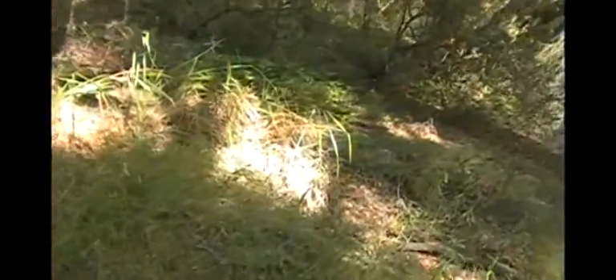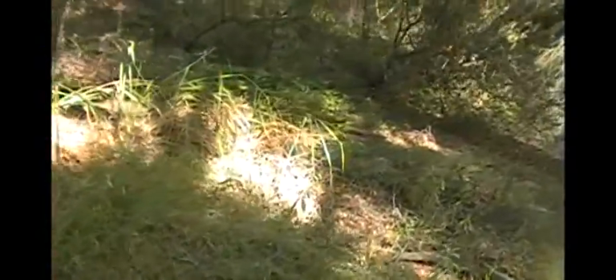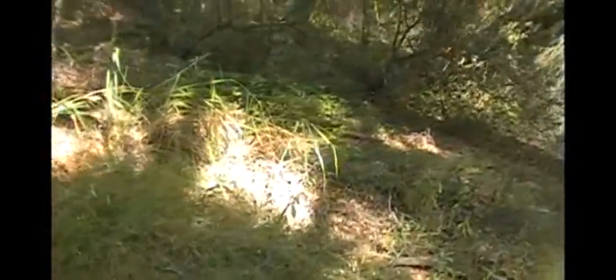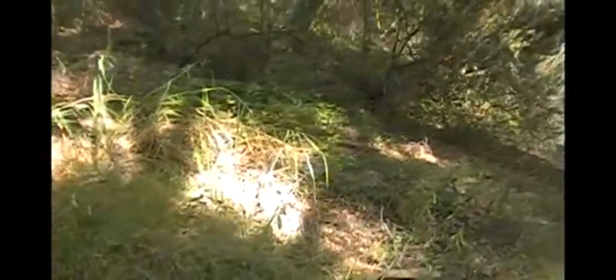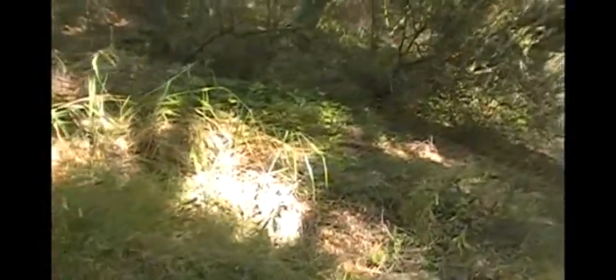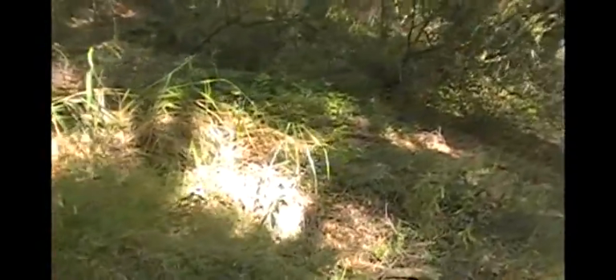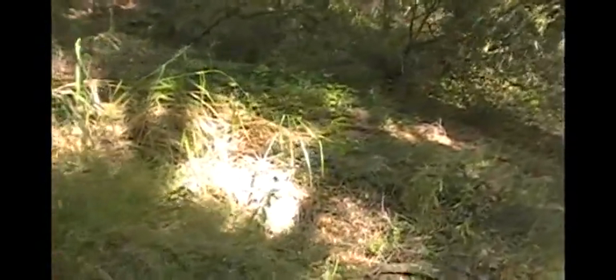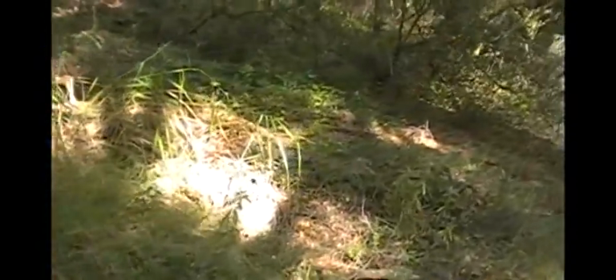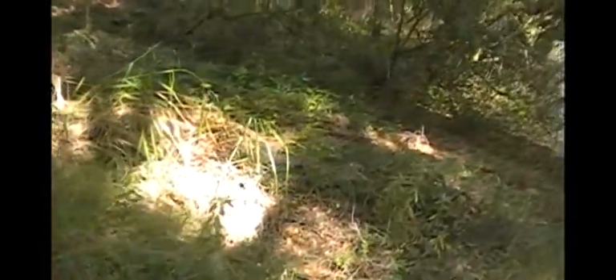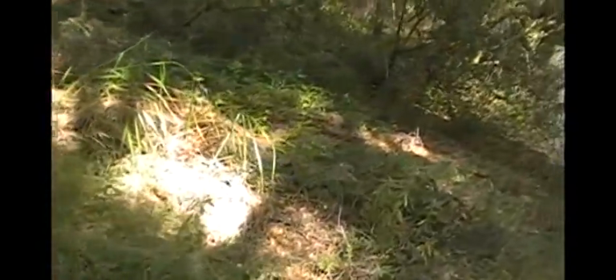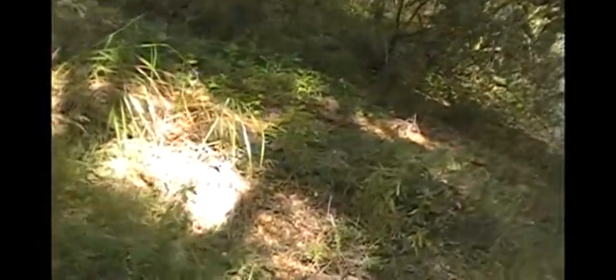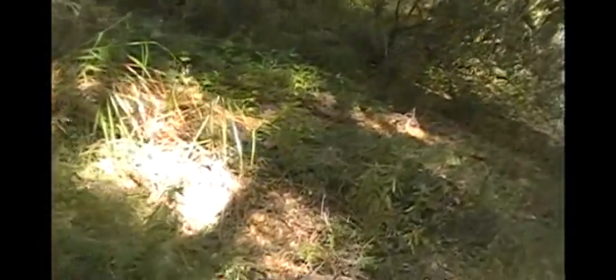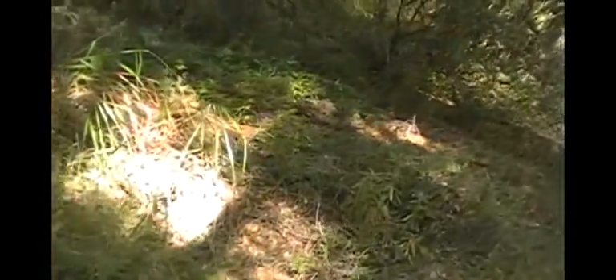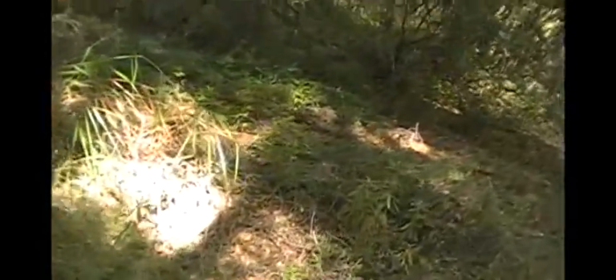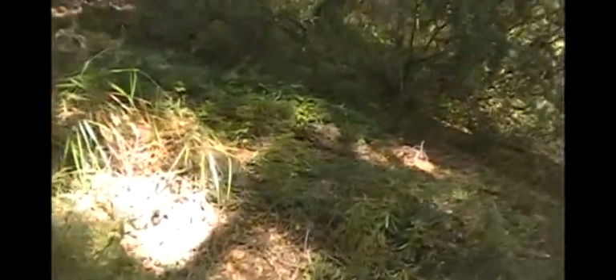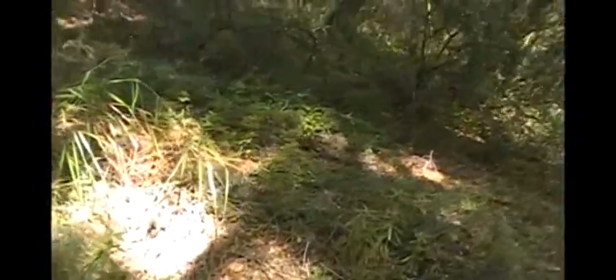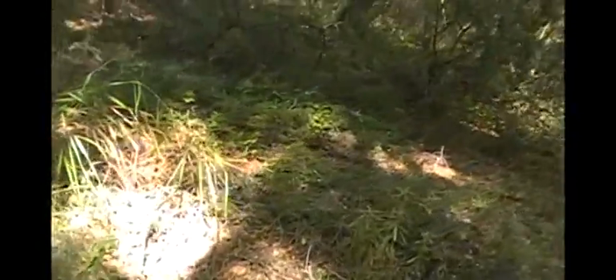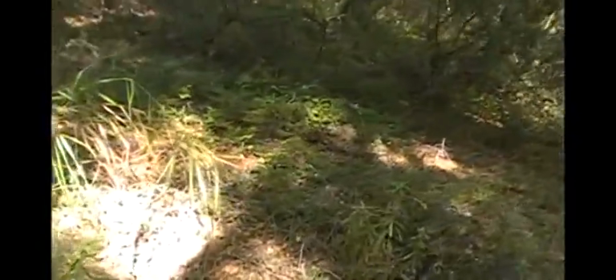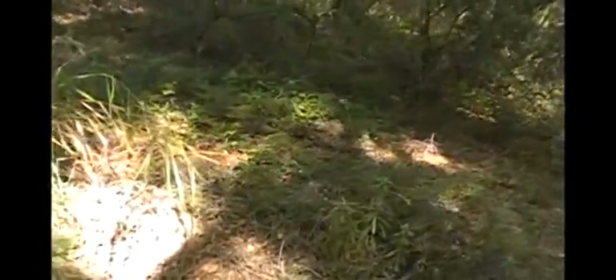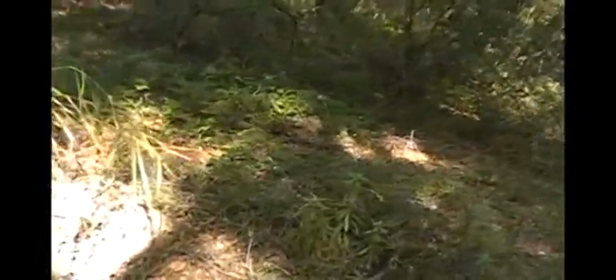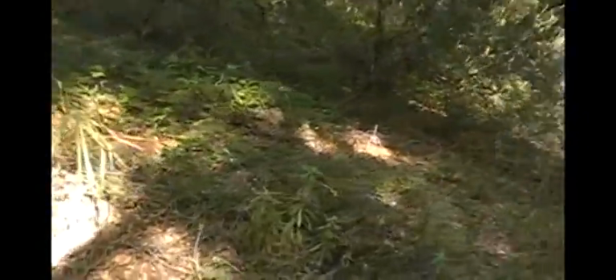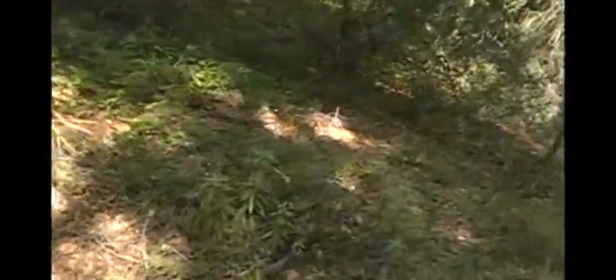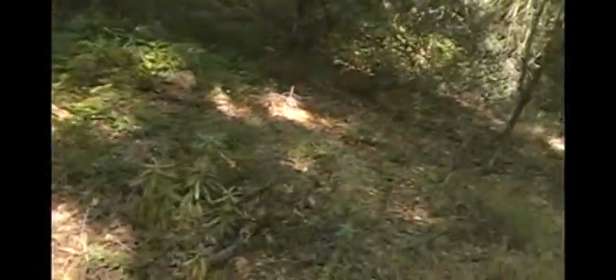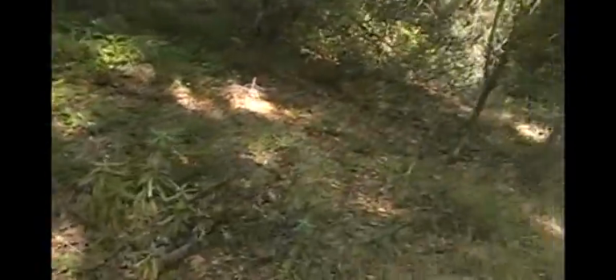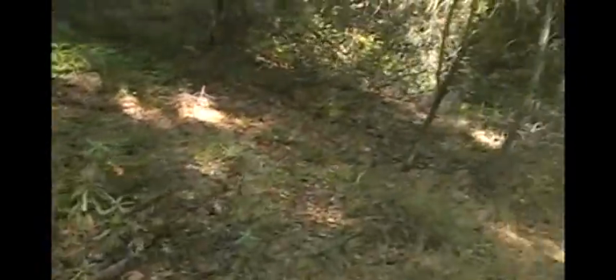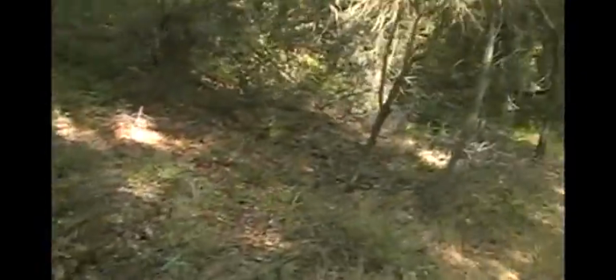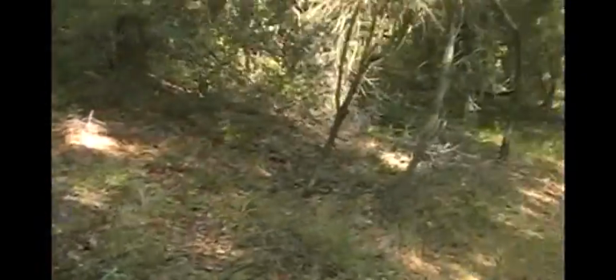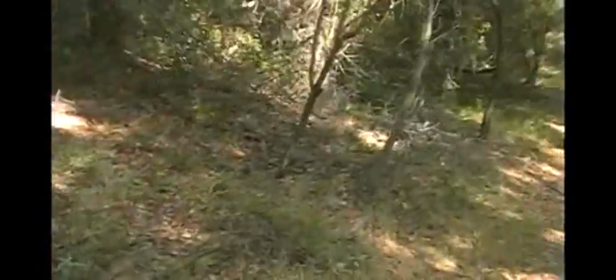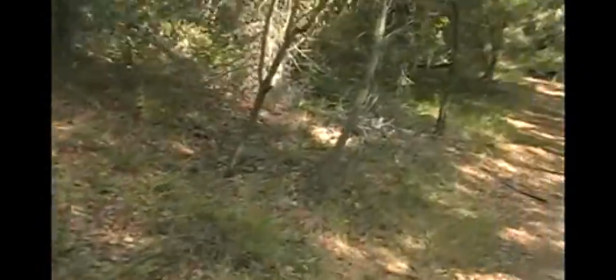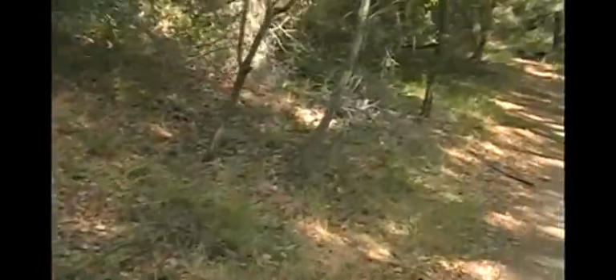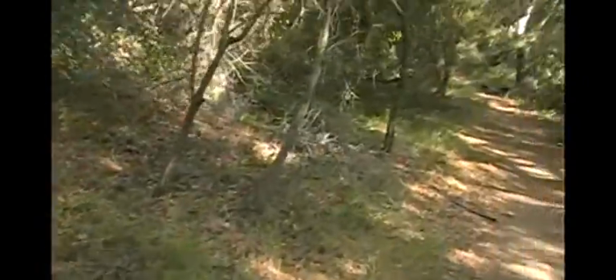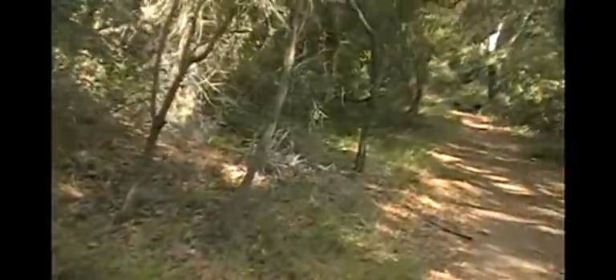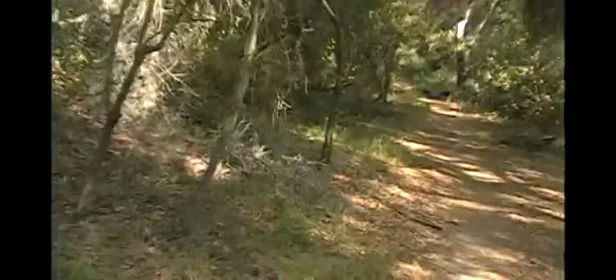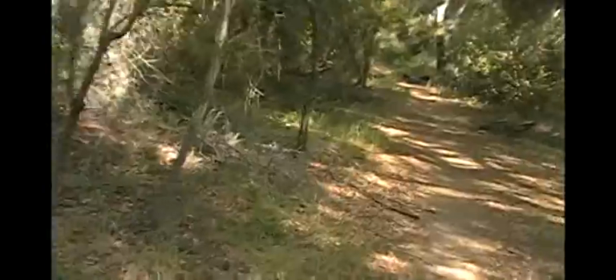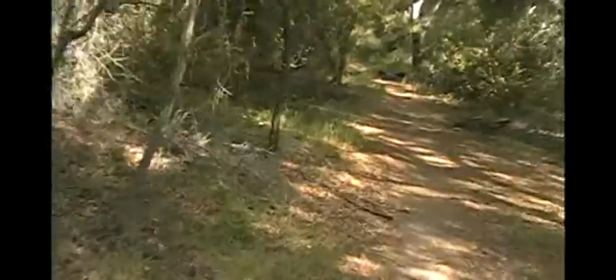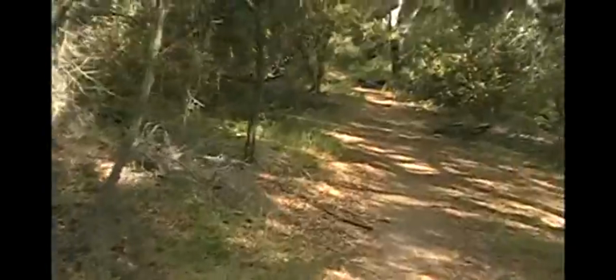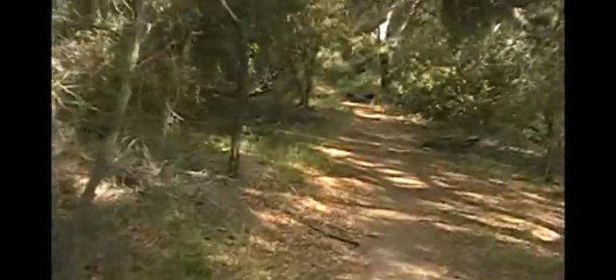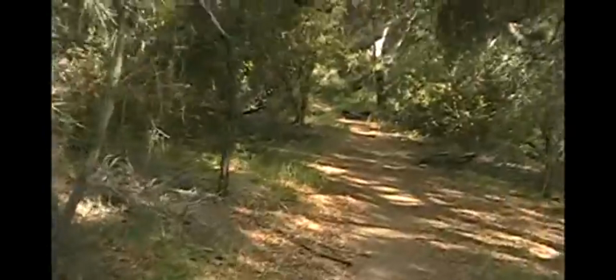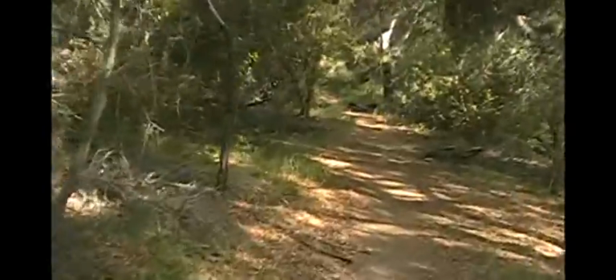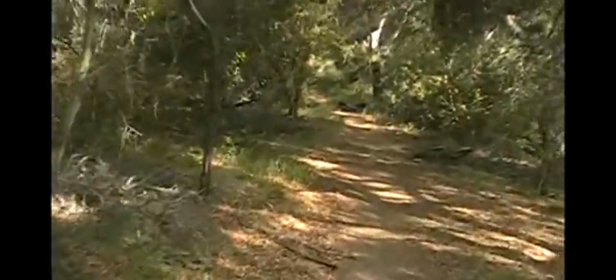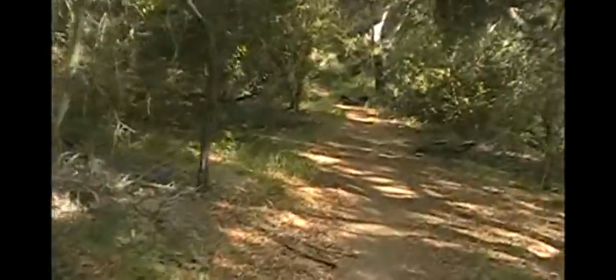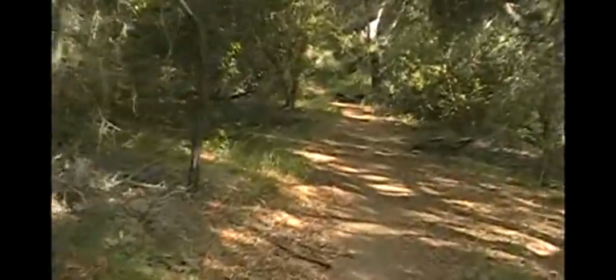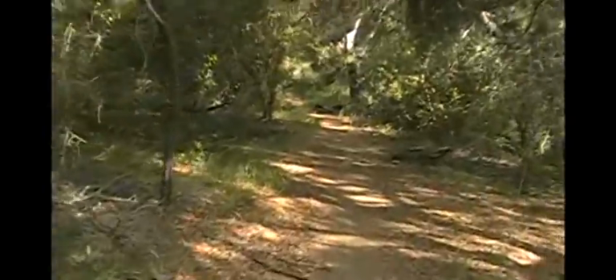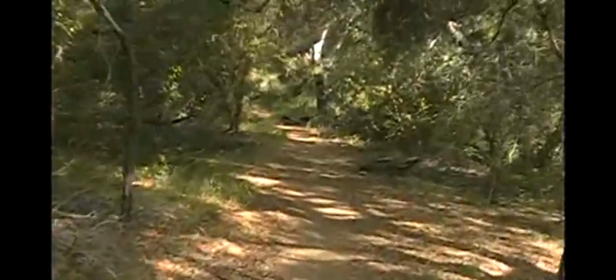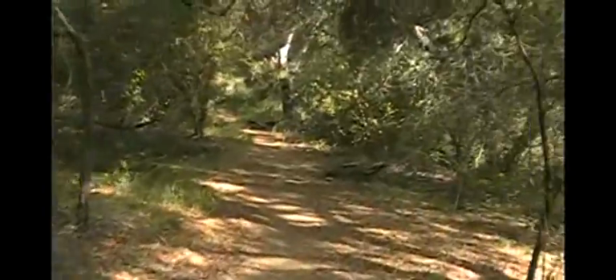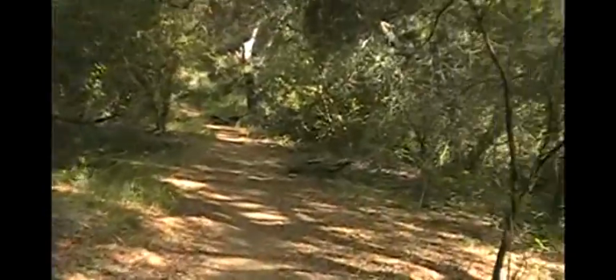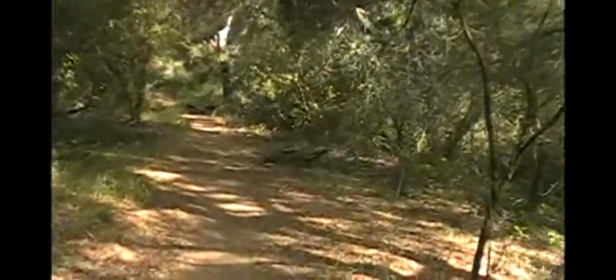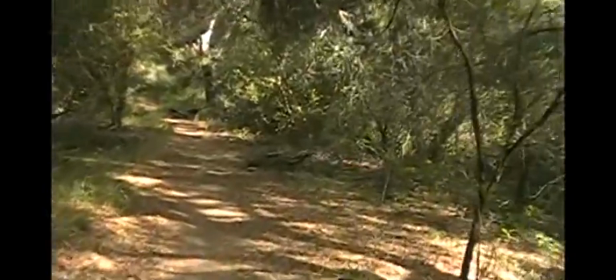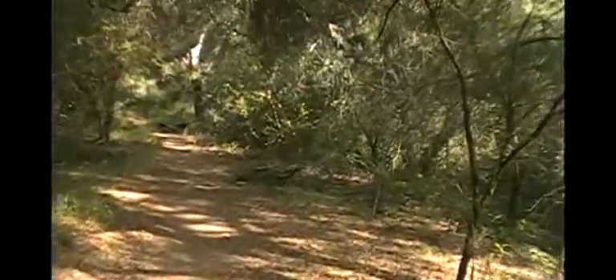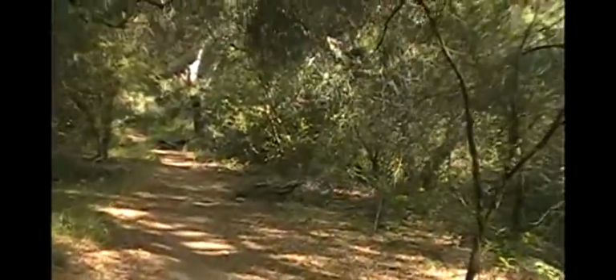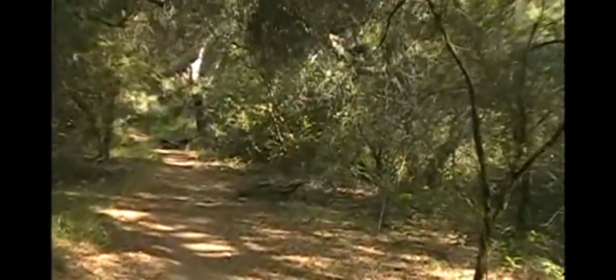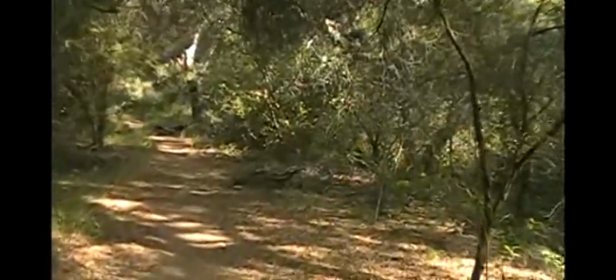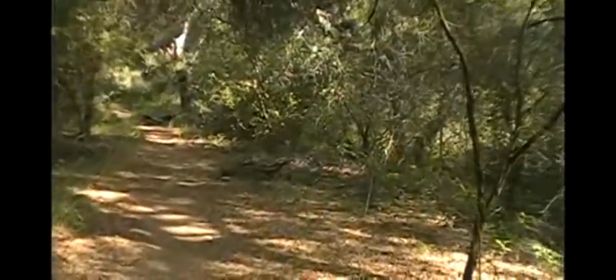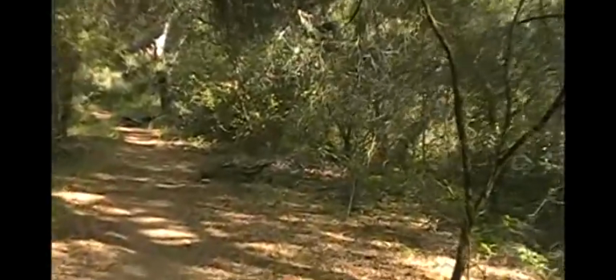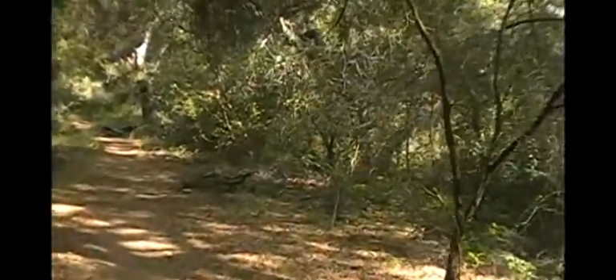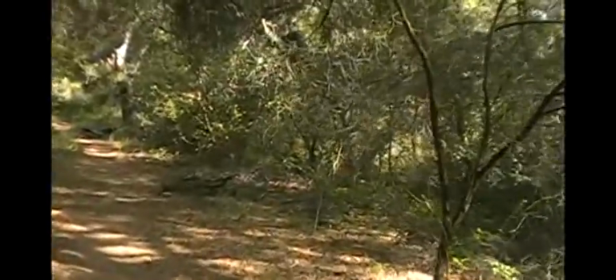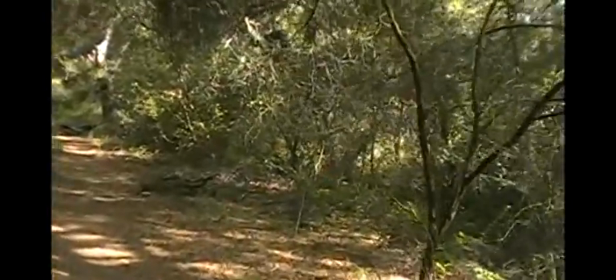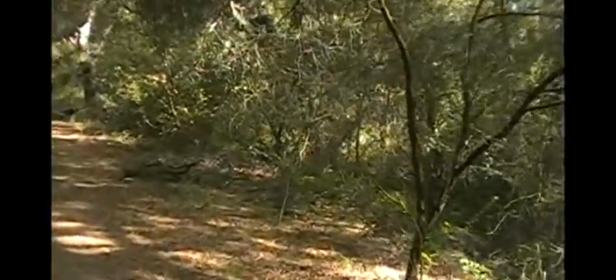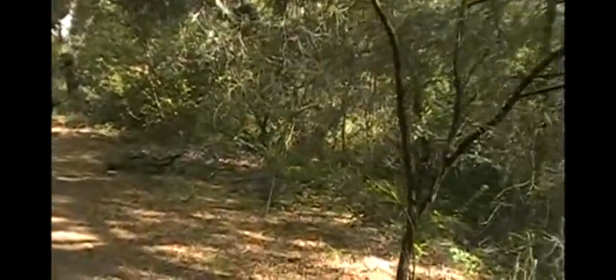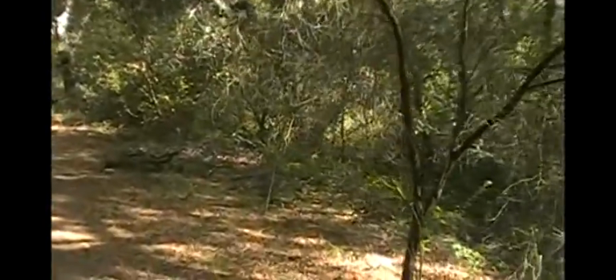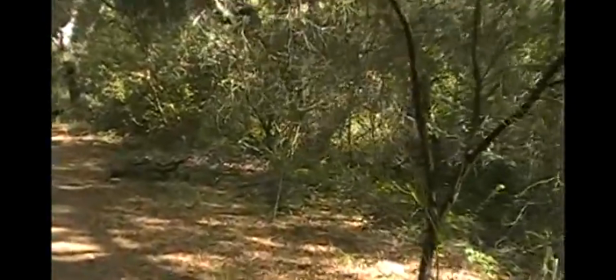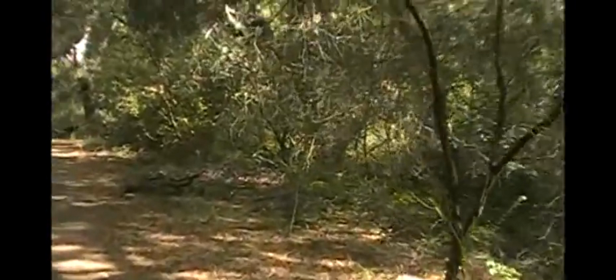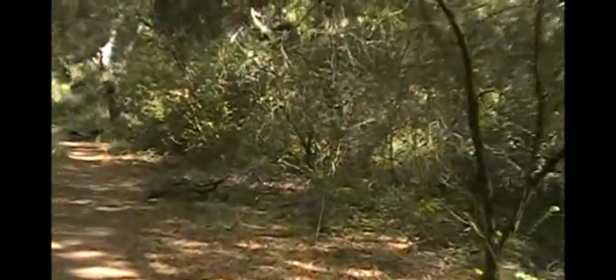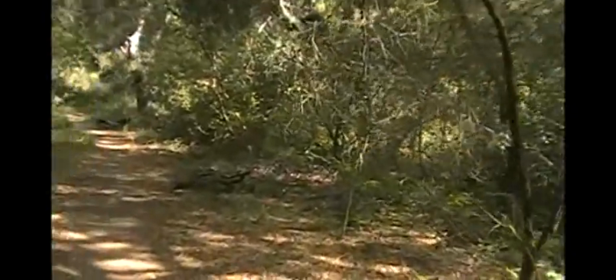Some poison oak along the ground, though. Beautiful.